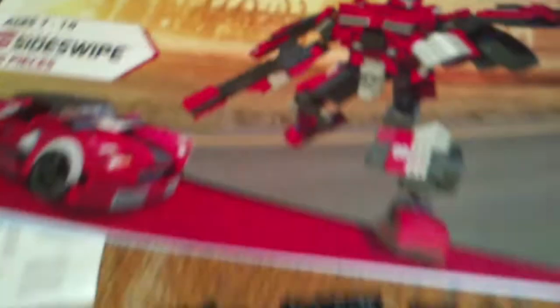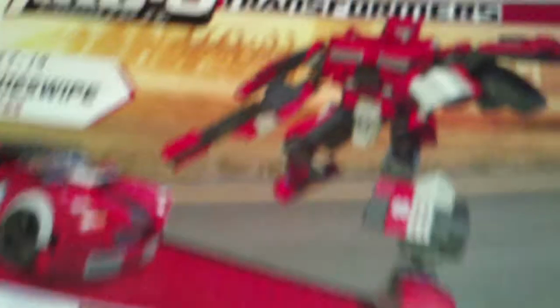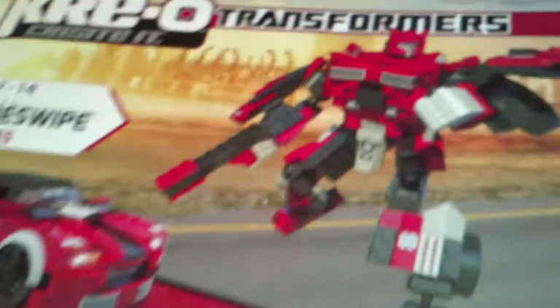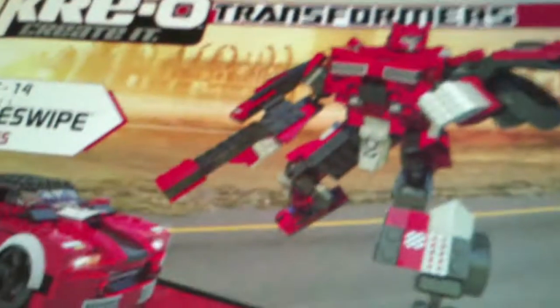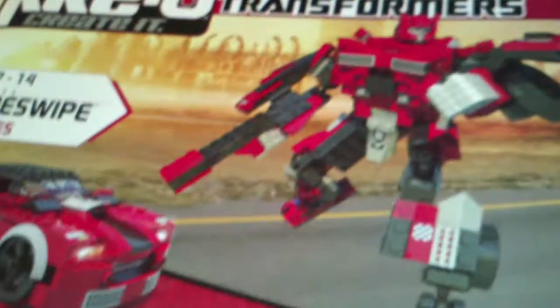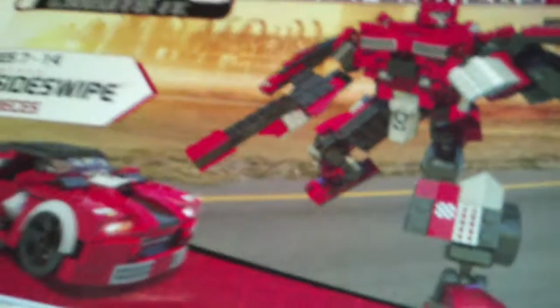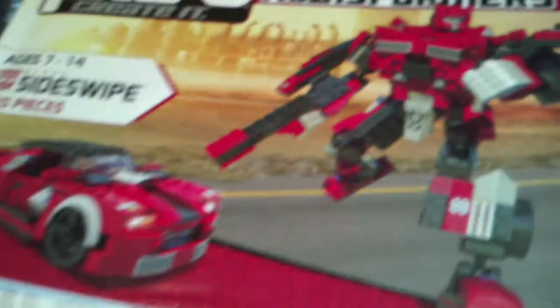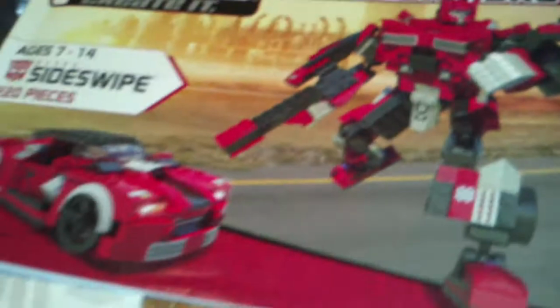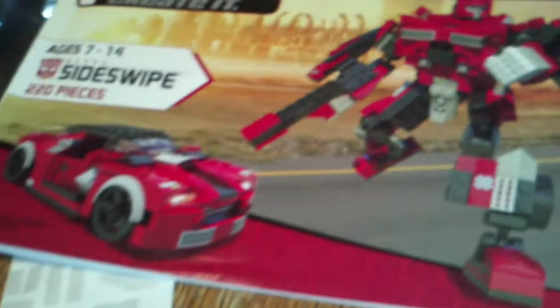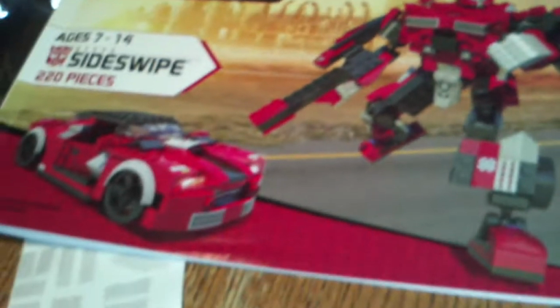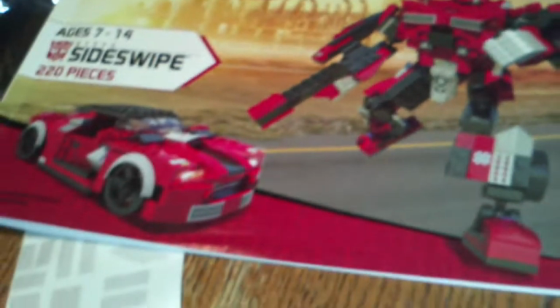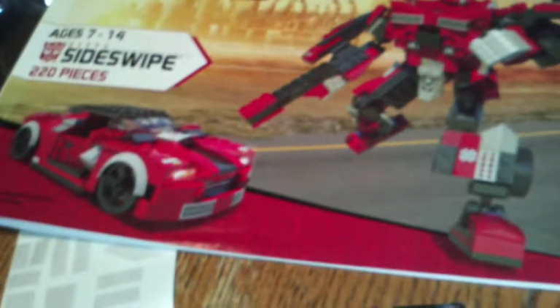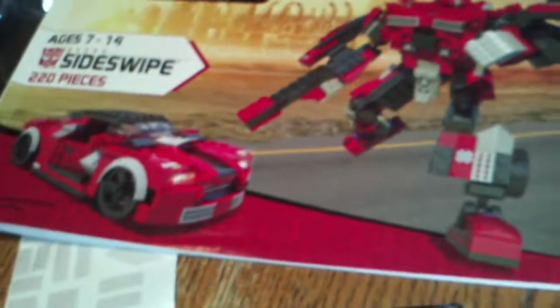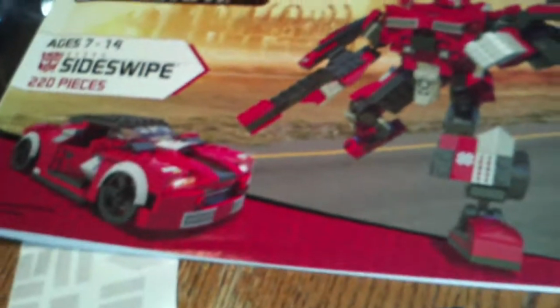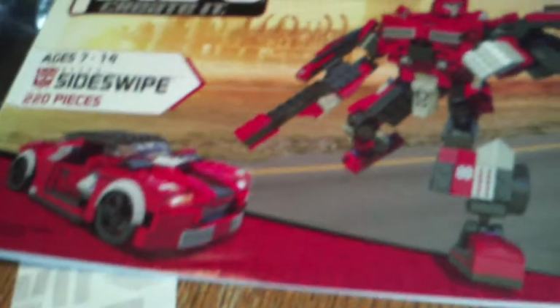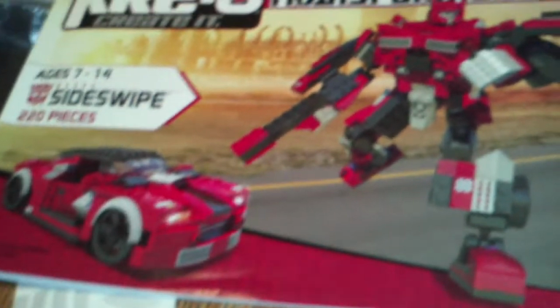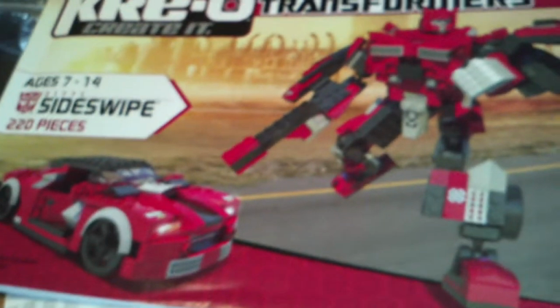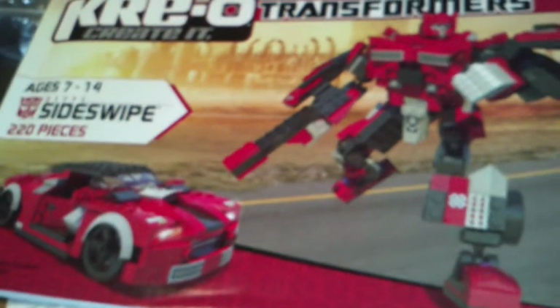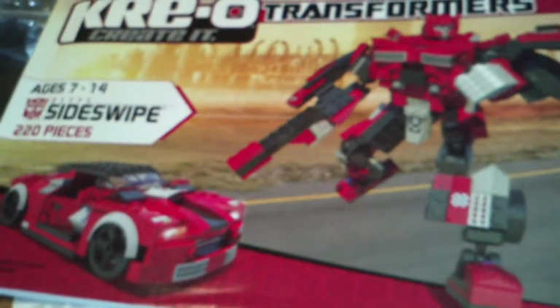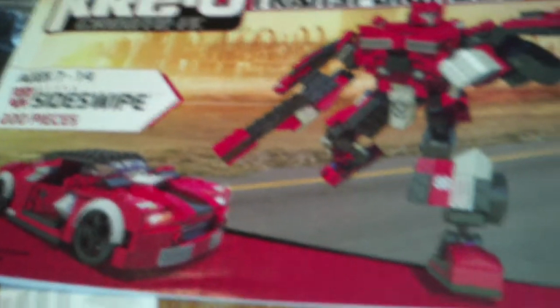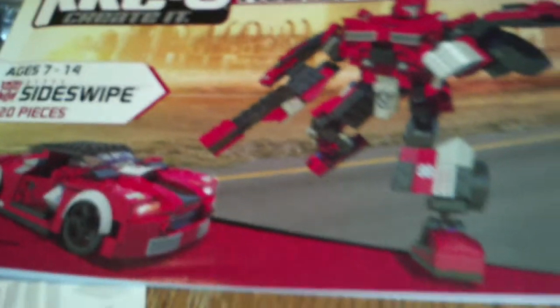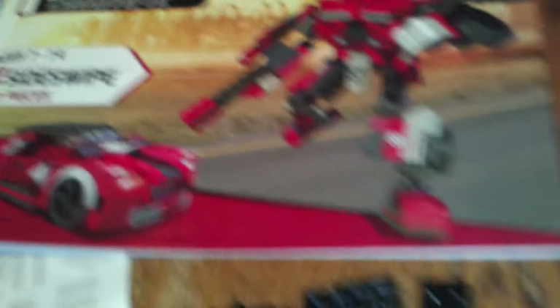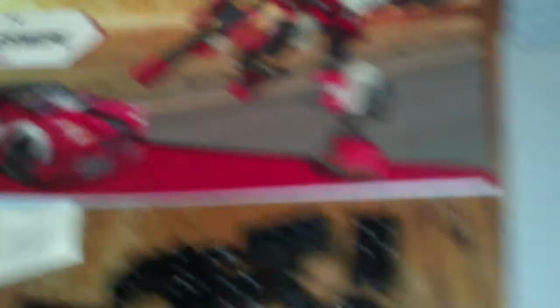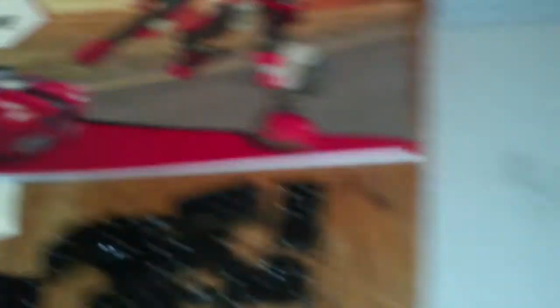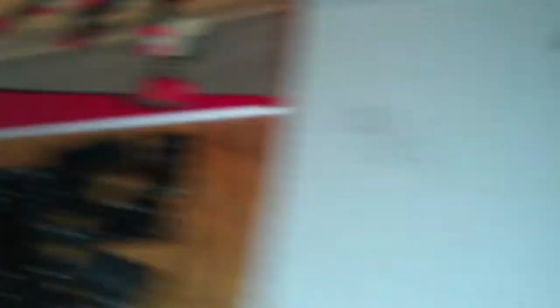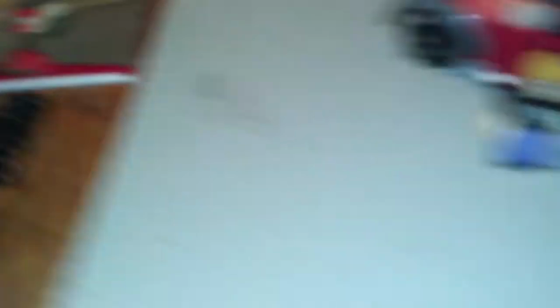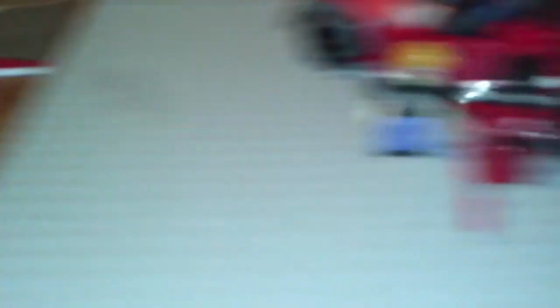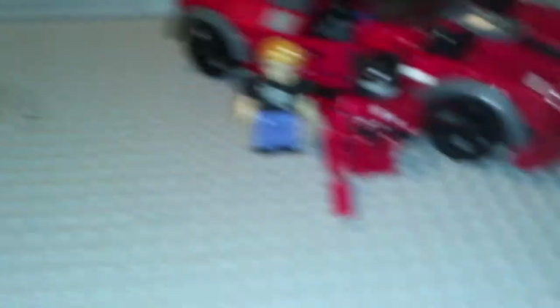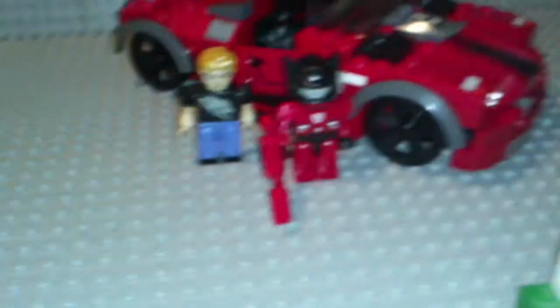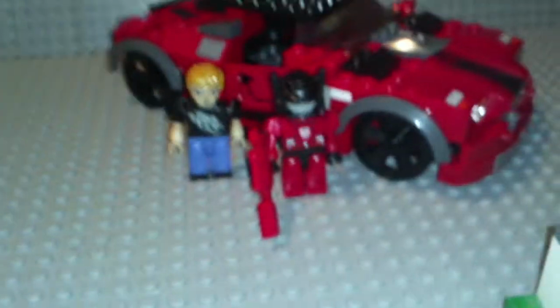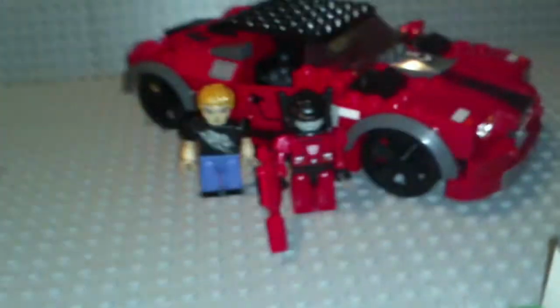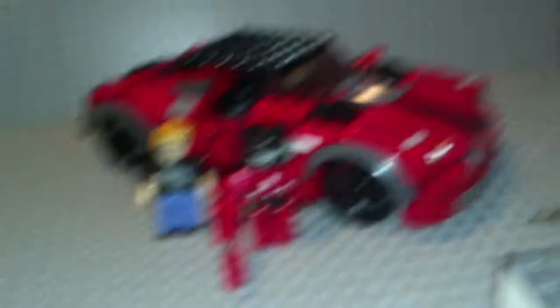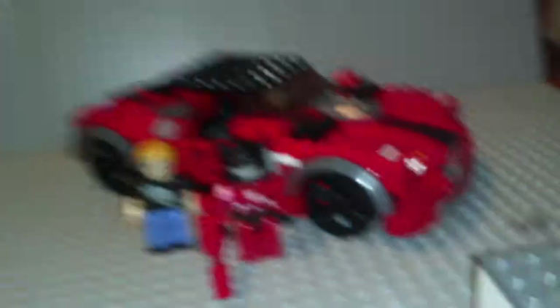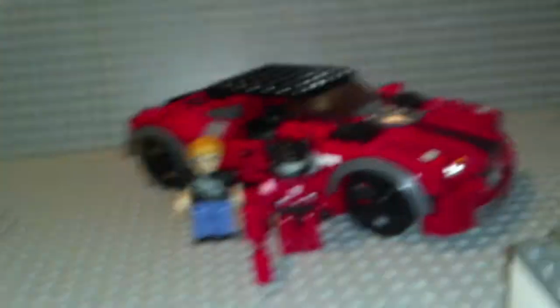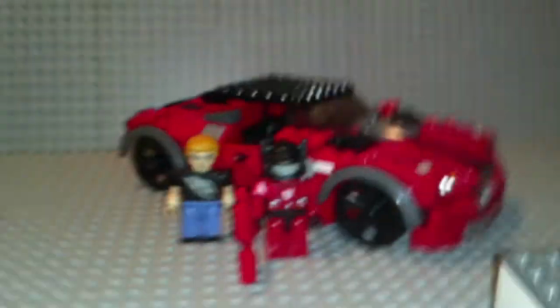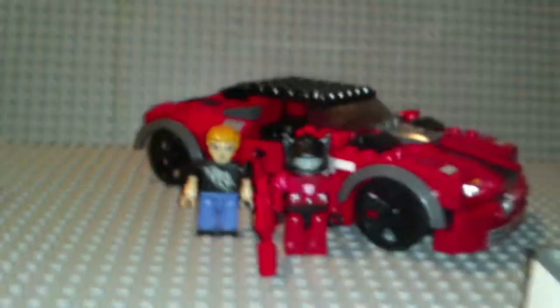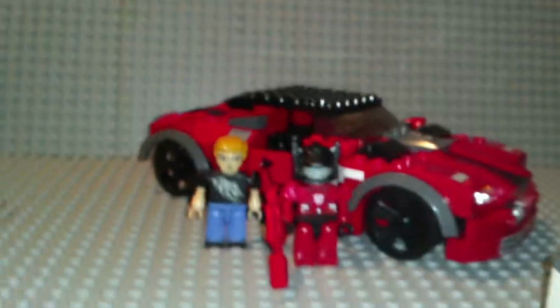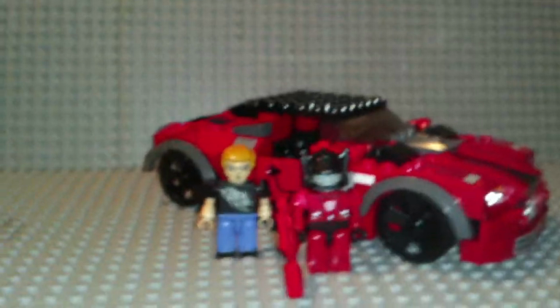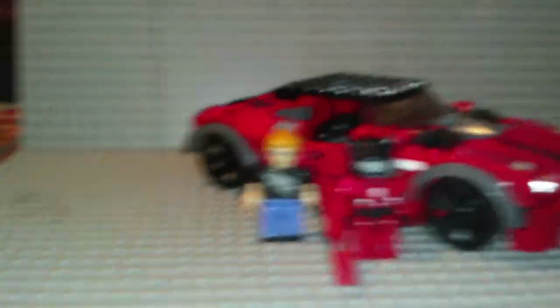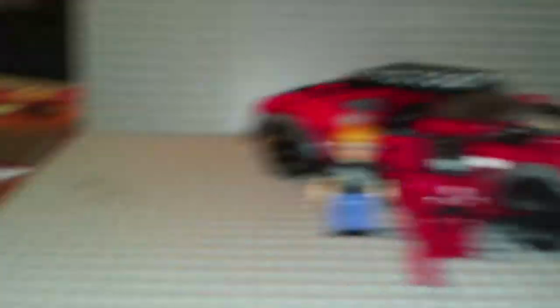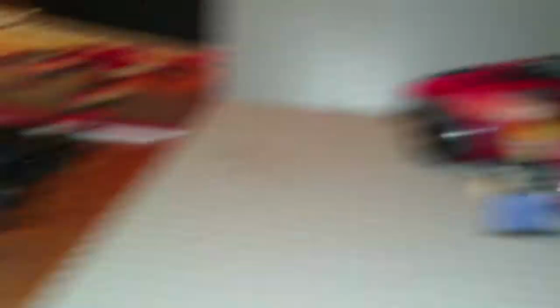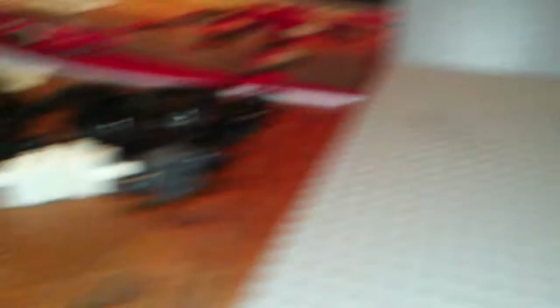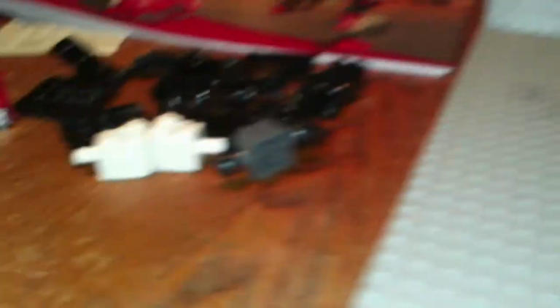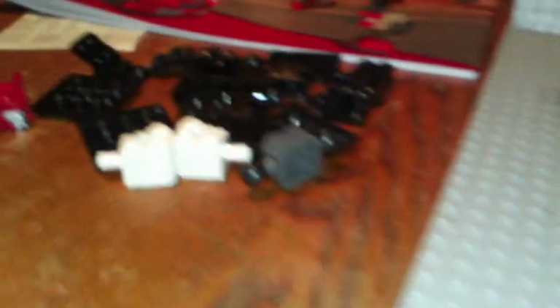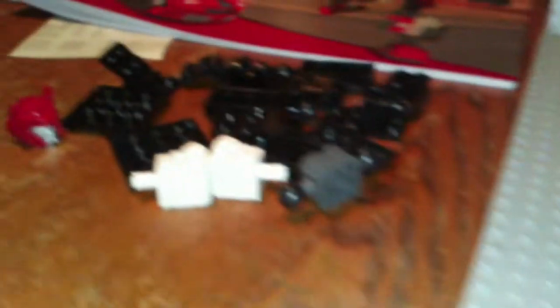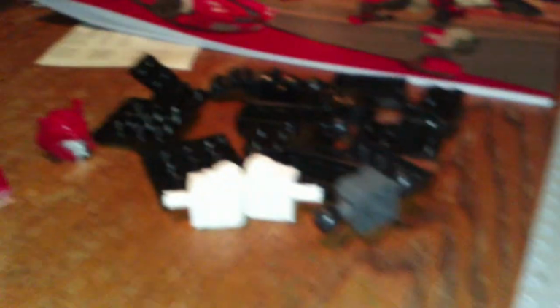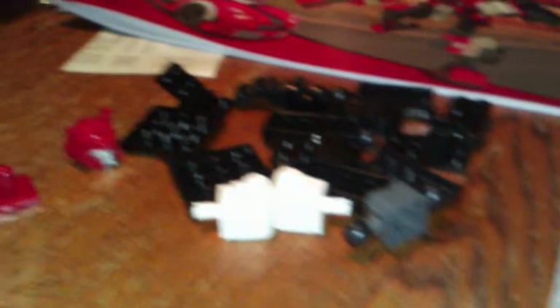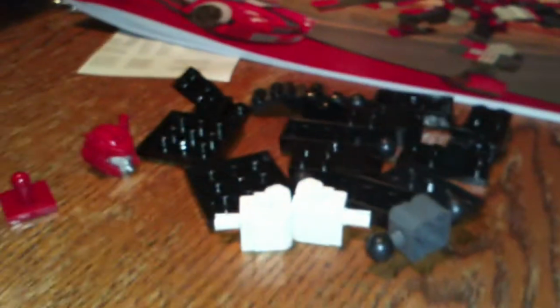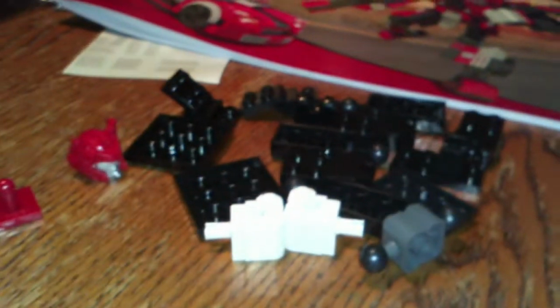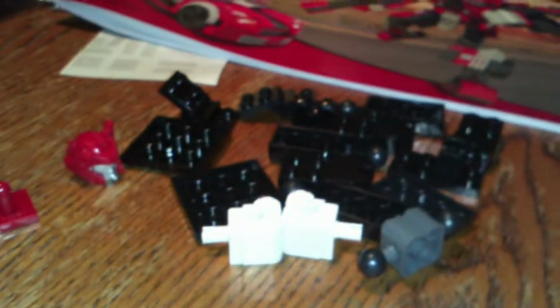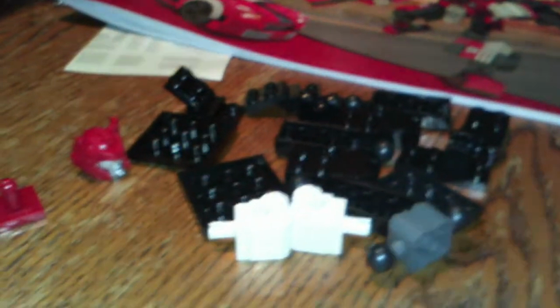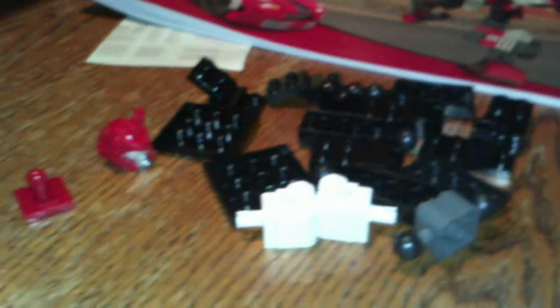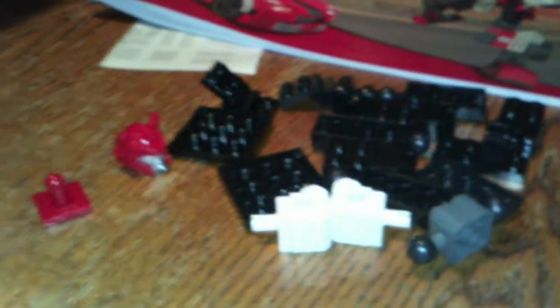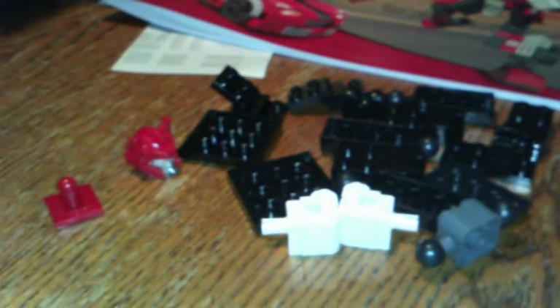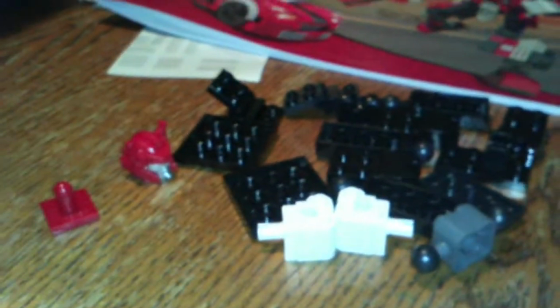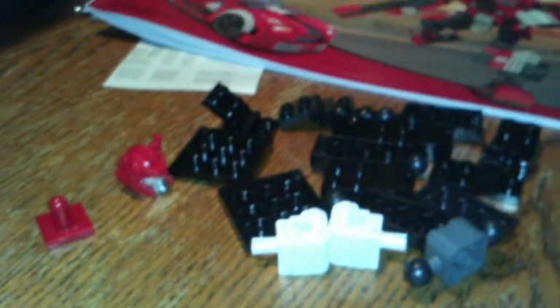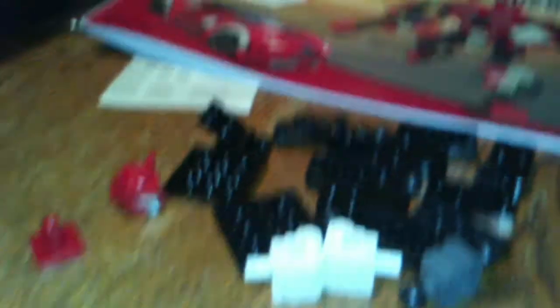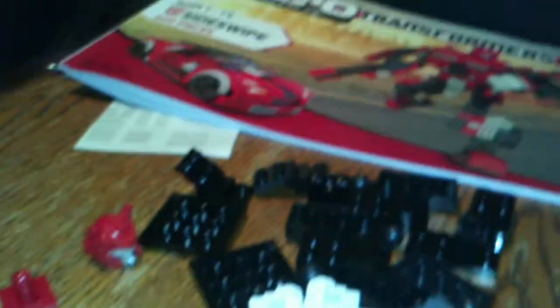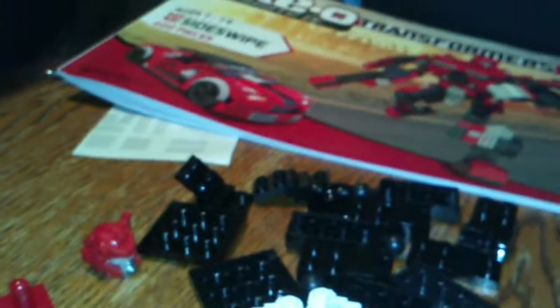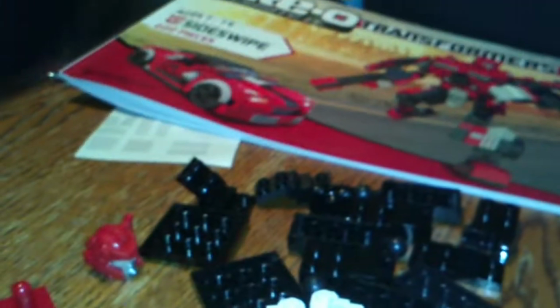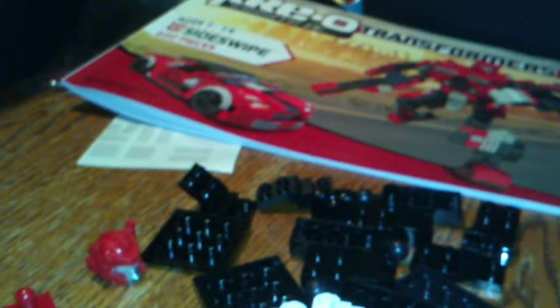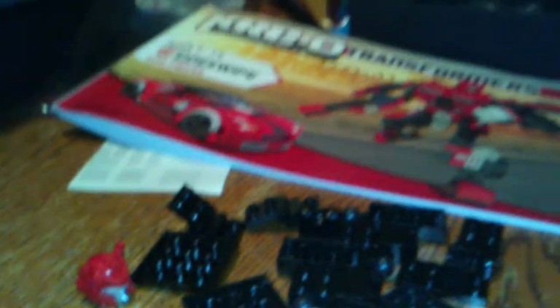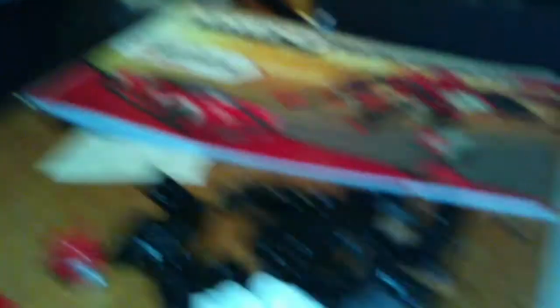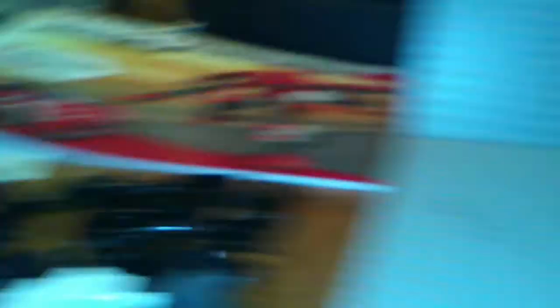That's the manual. Nice stick, very good quality. Extra pieces there. Sticker sheet.